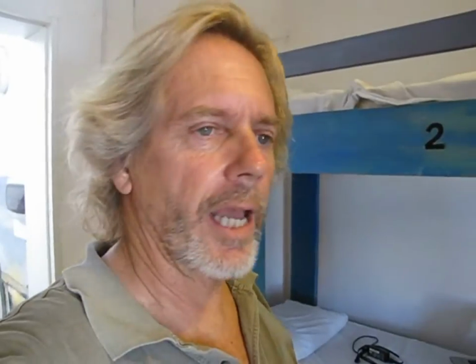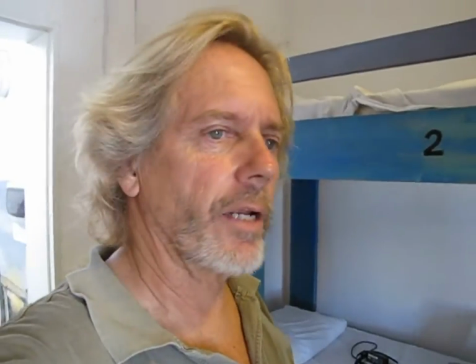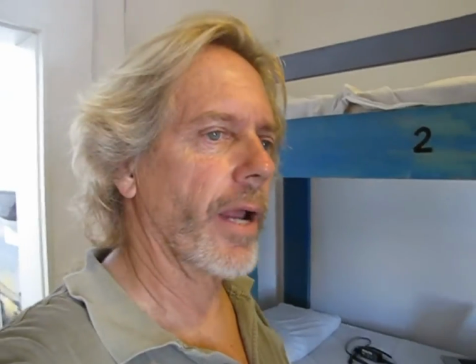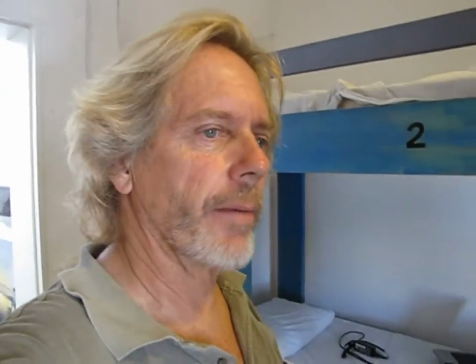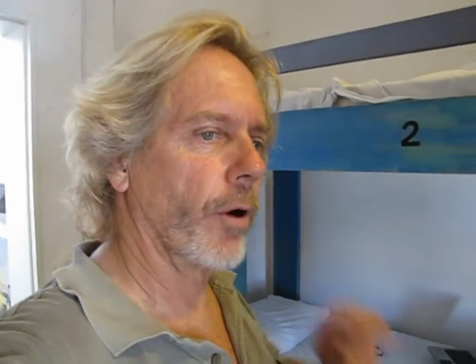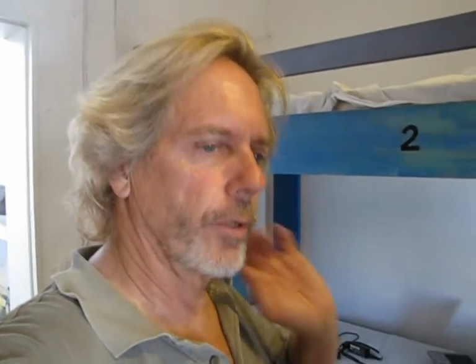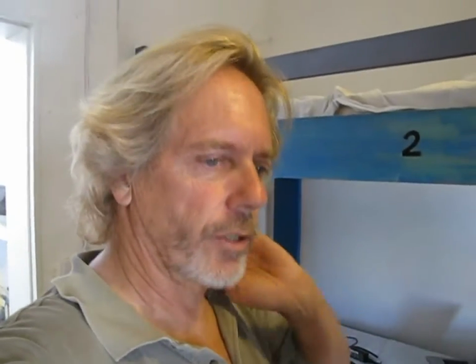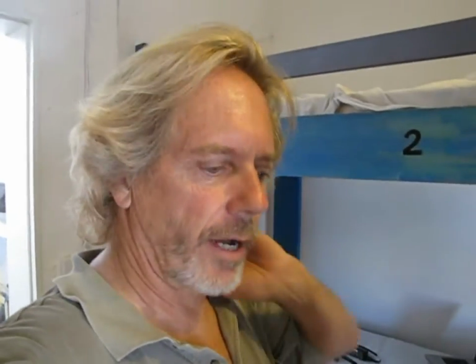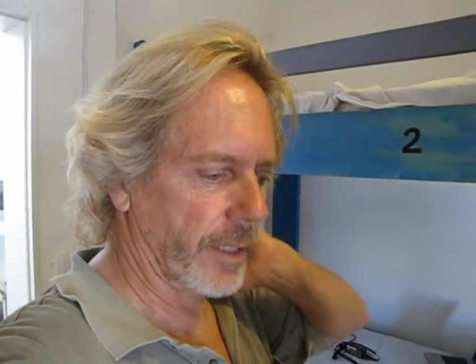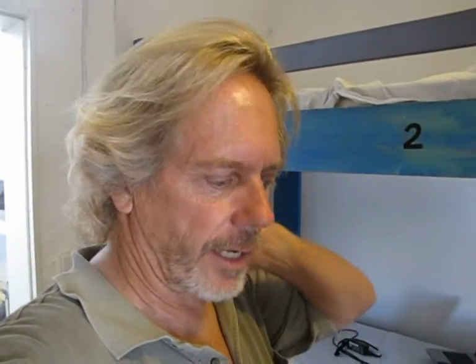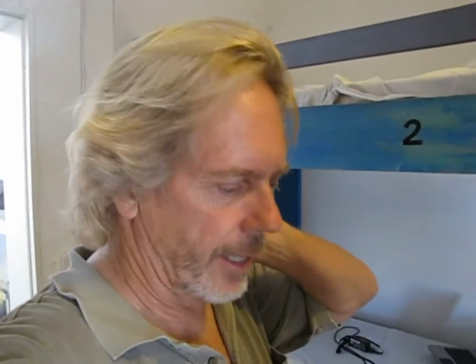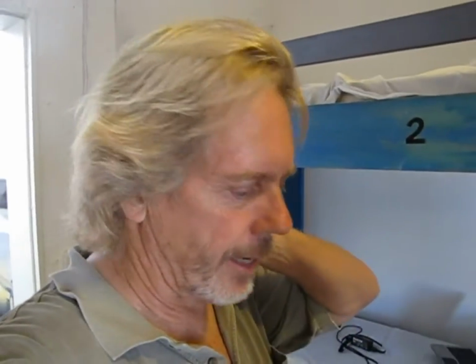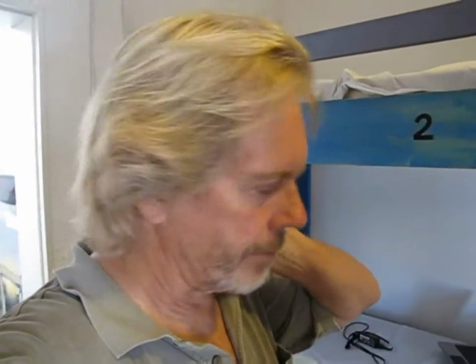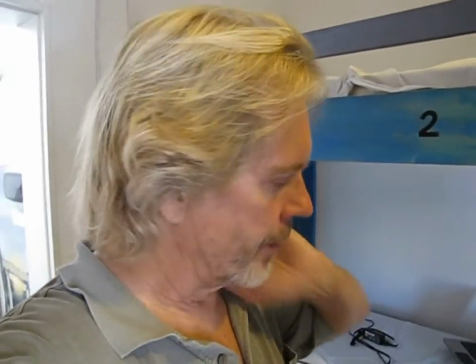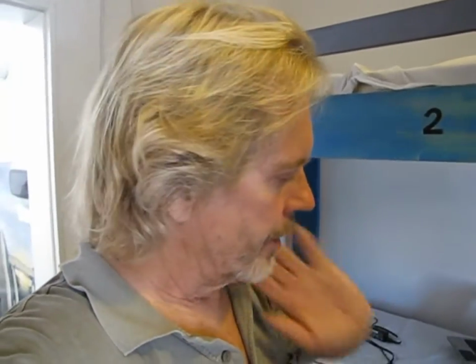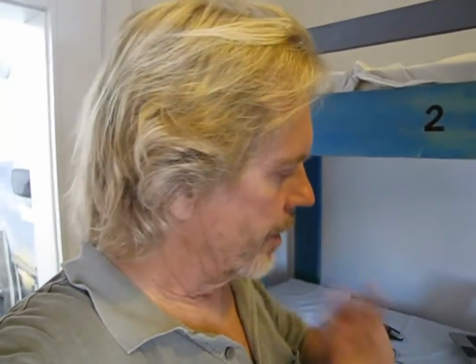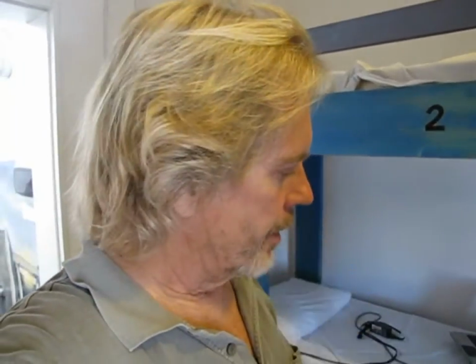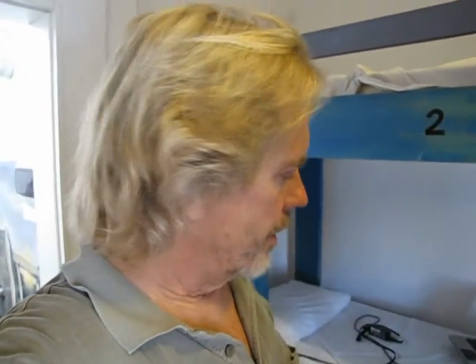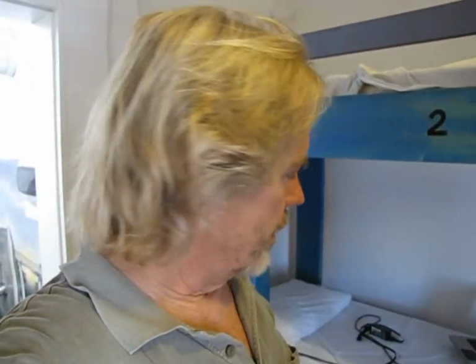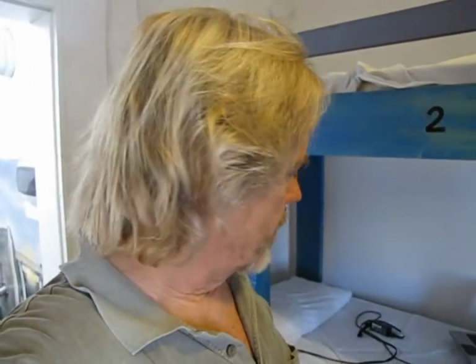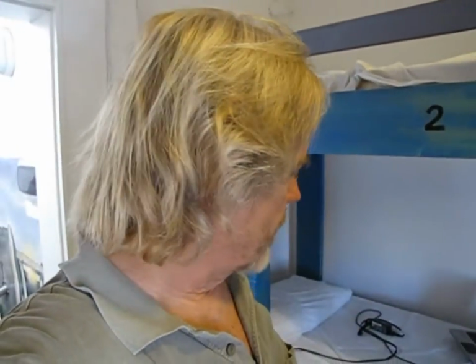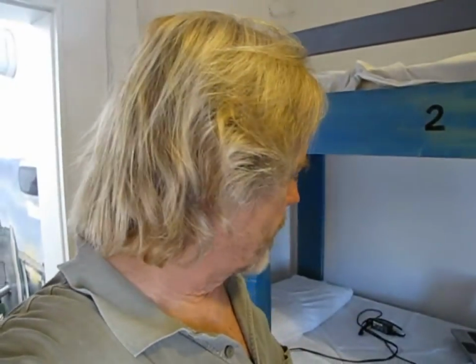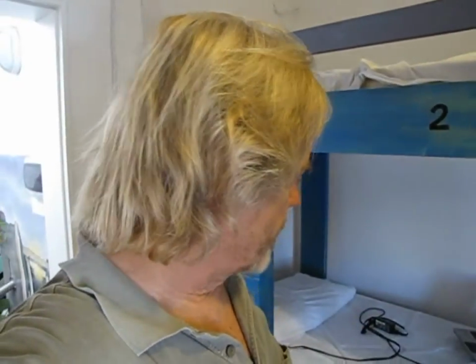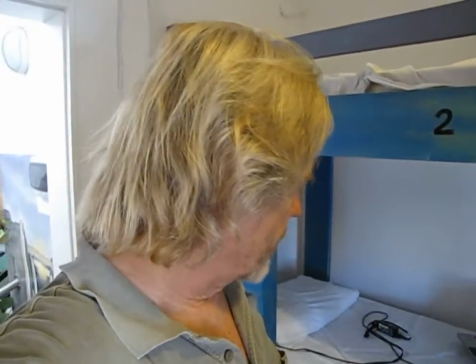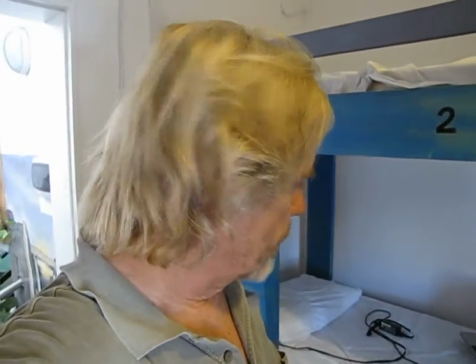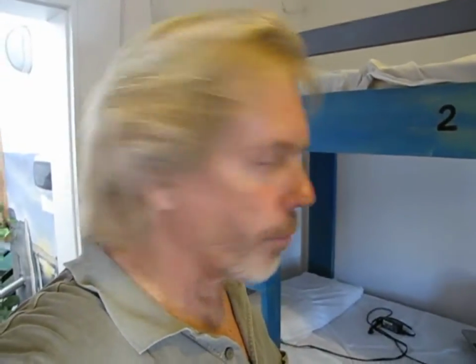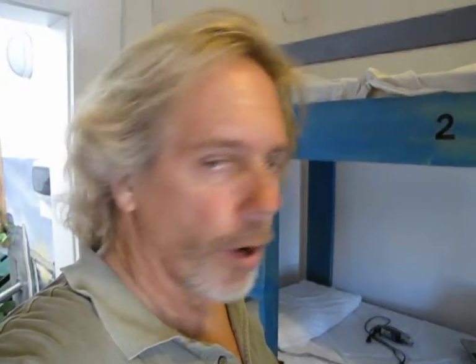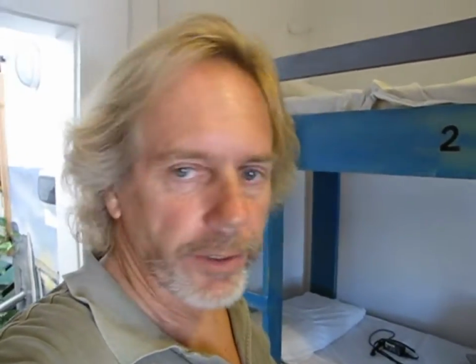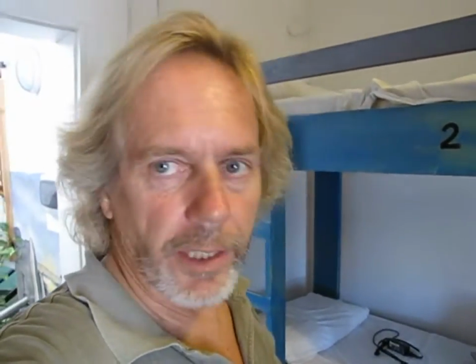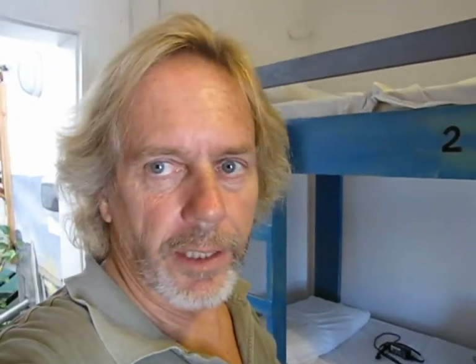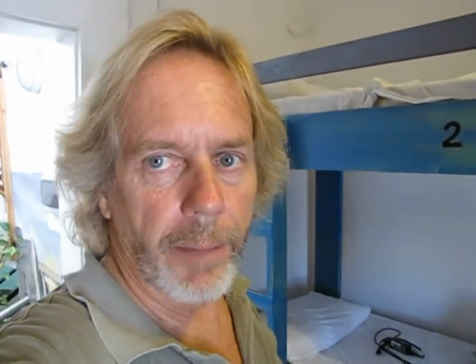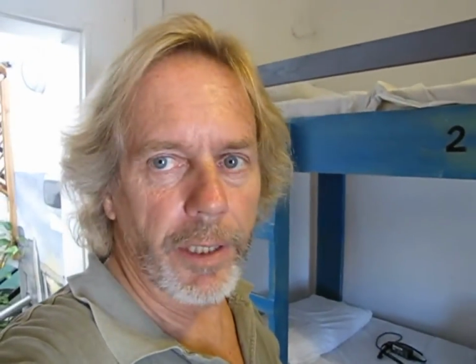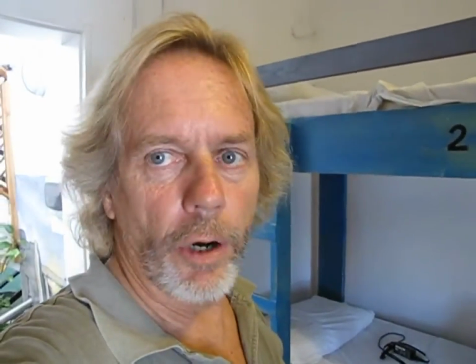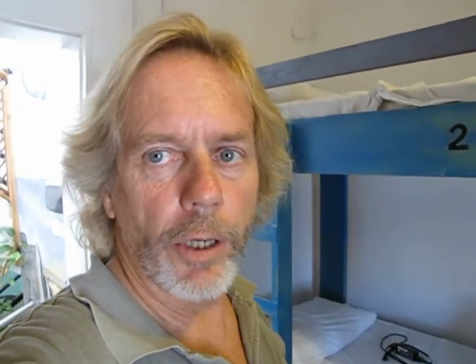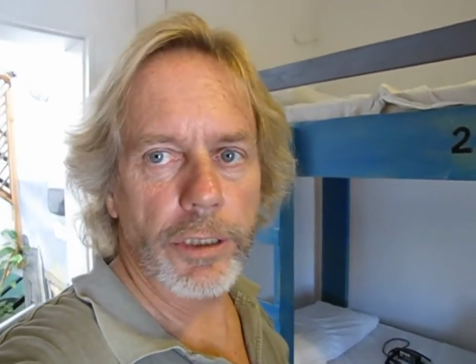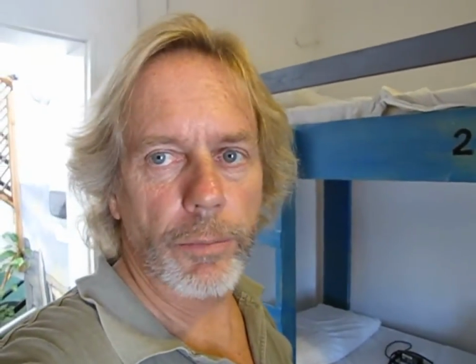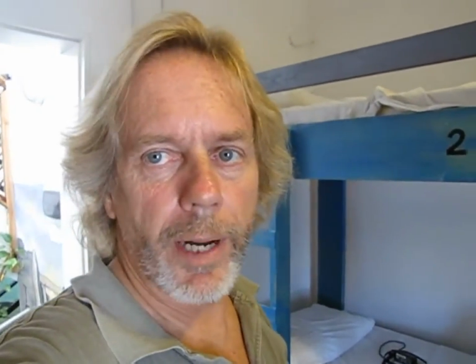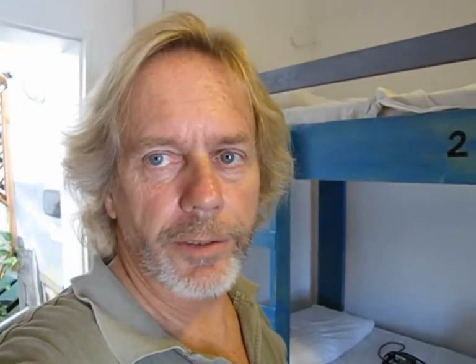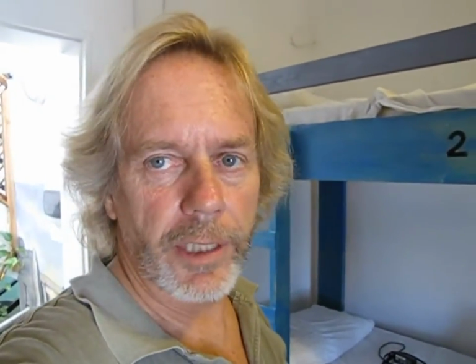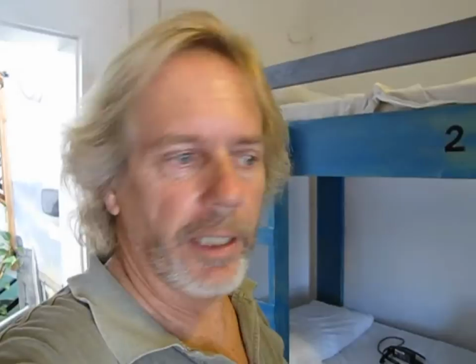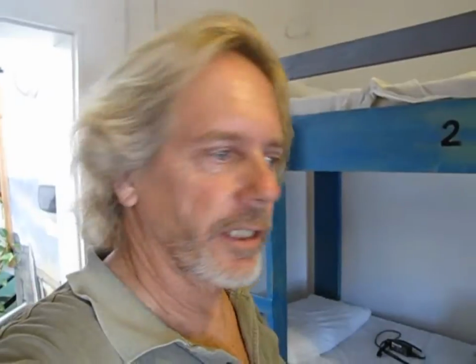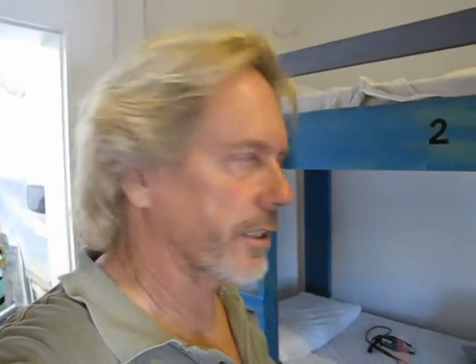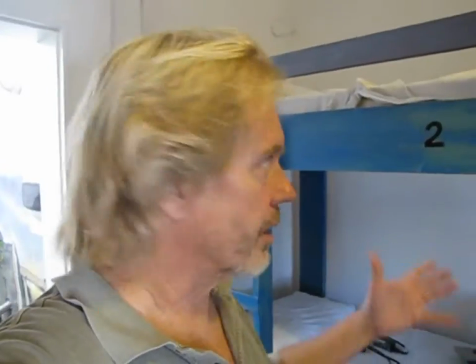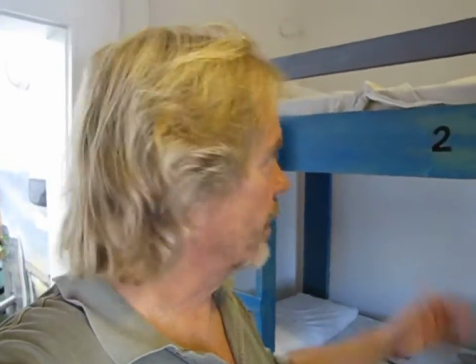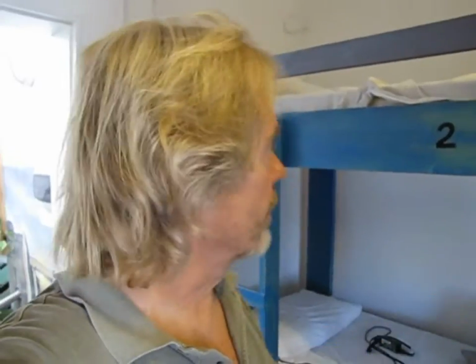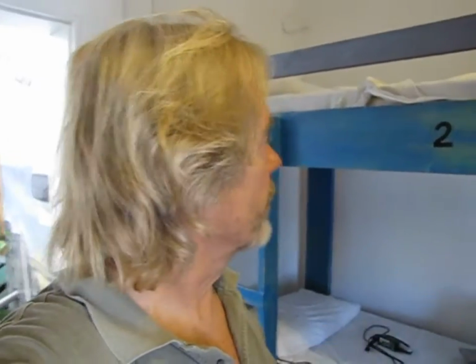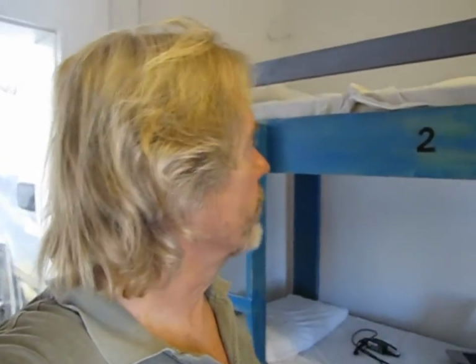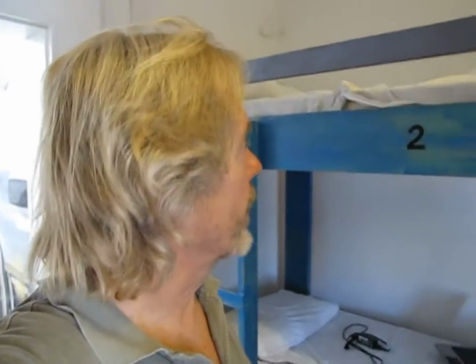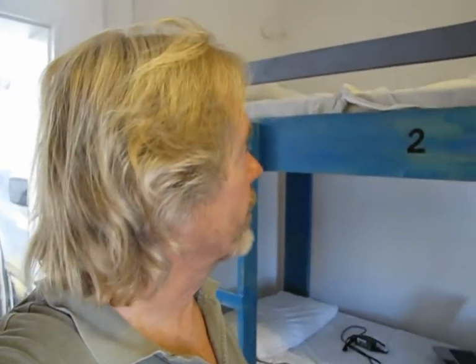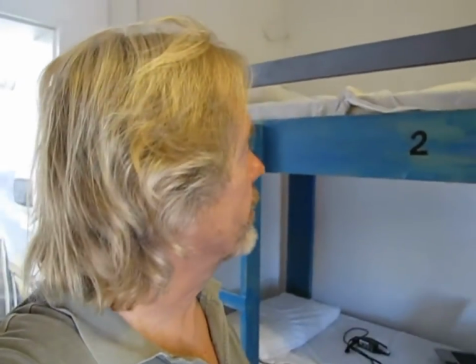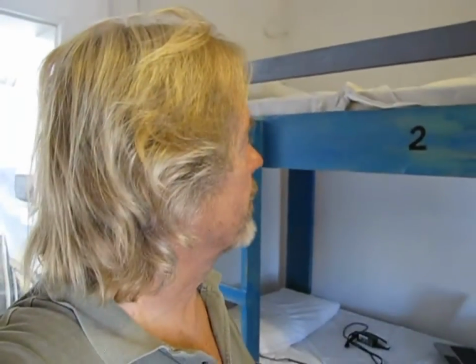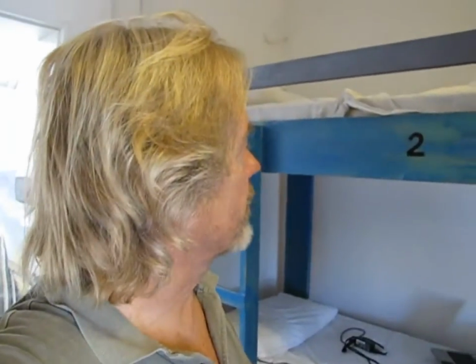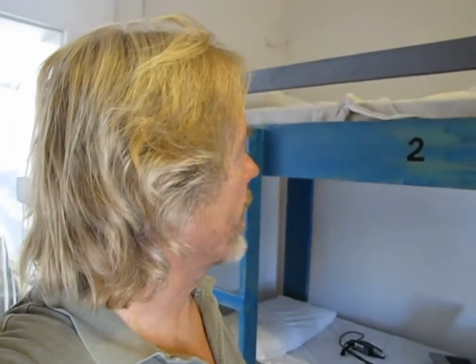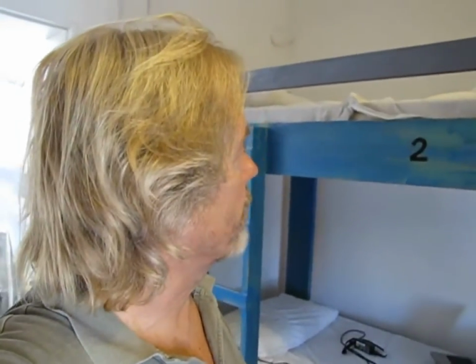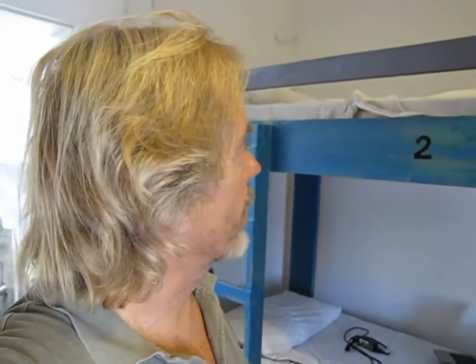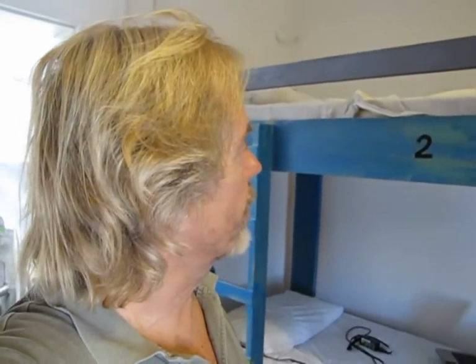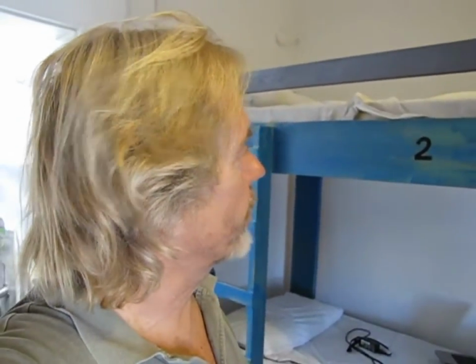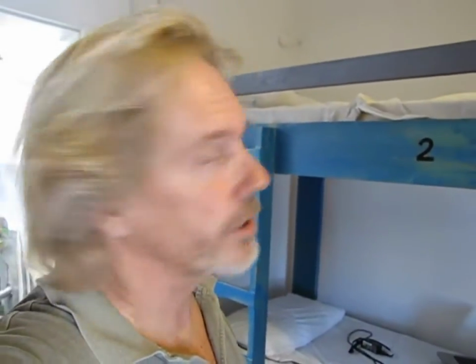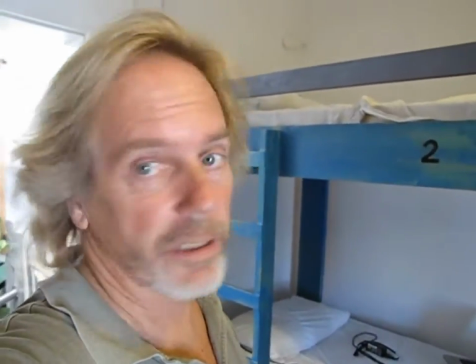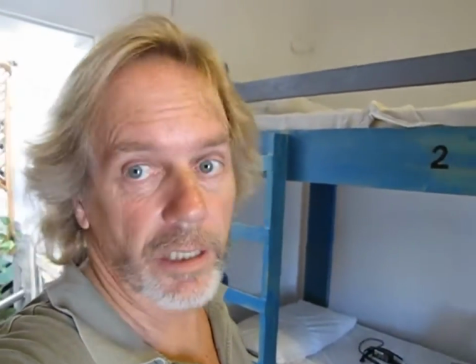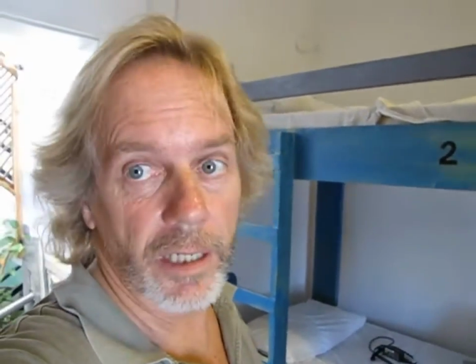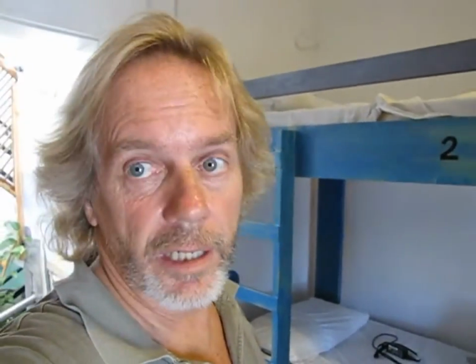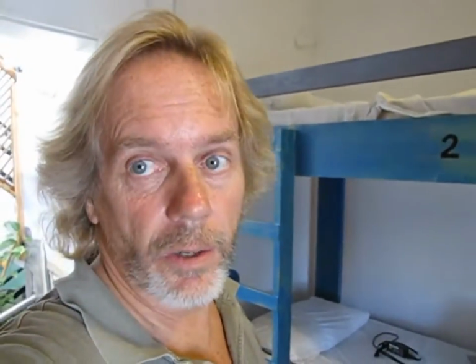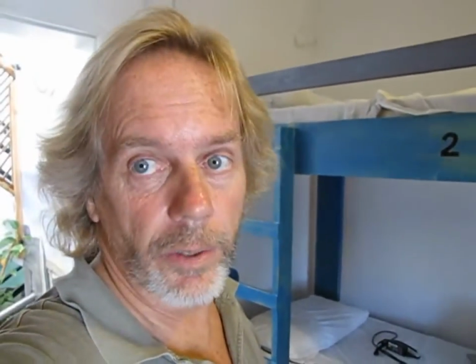Andy Graham, HoboTraveler.com, in Malta. I'm in the Hostel Malti and it's the bed designed by Chris, the owner.